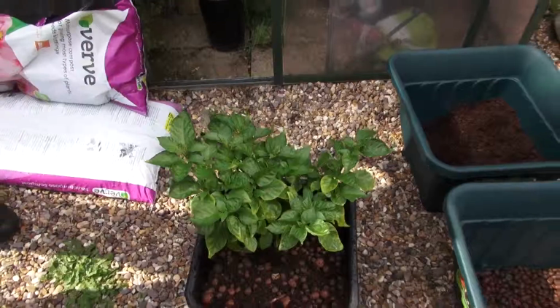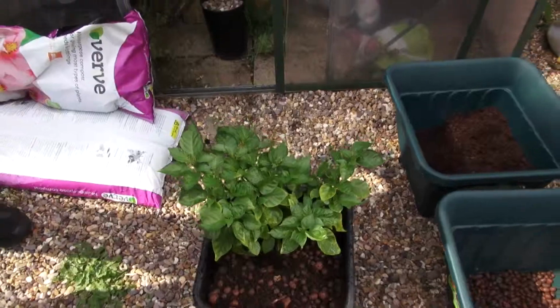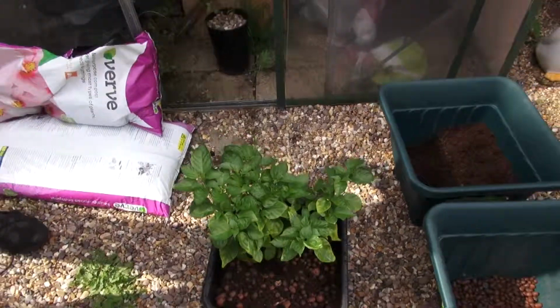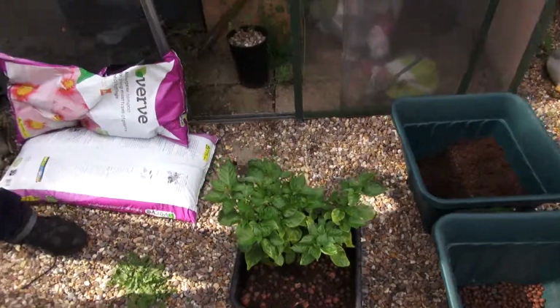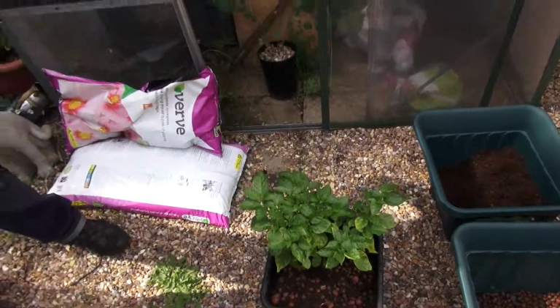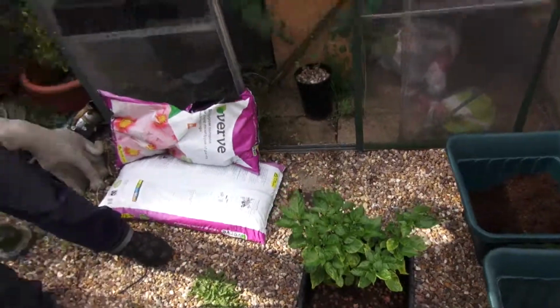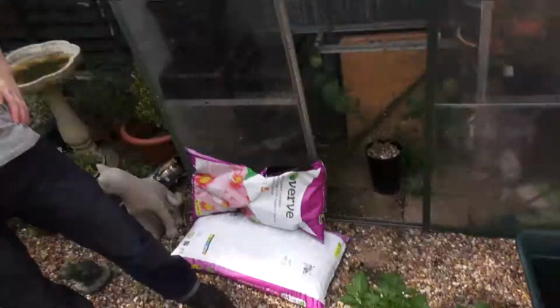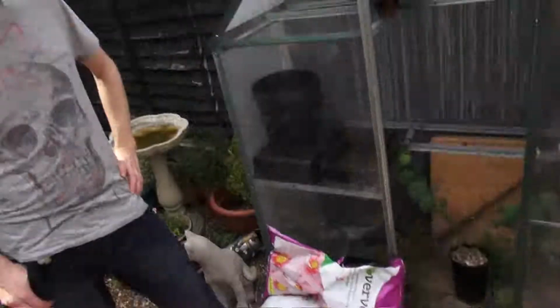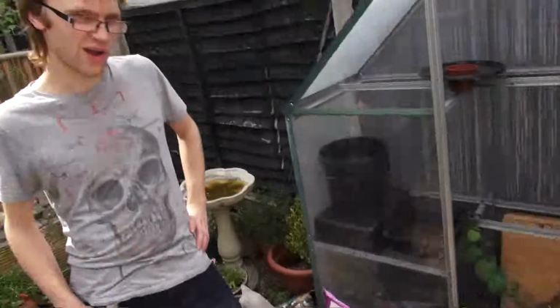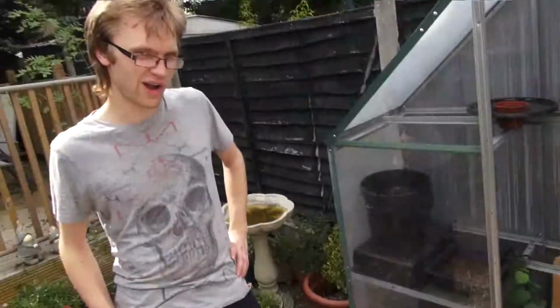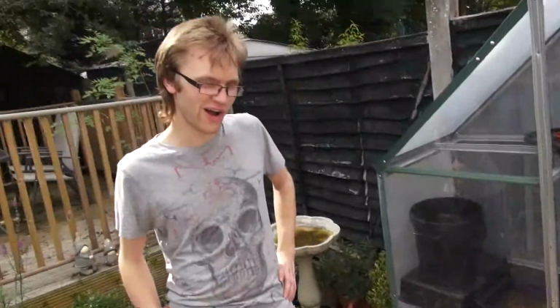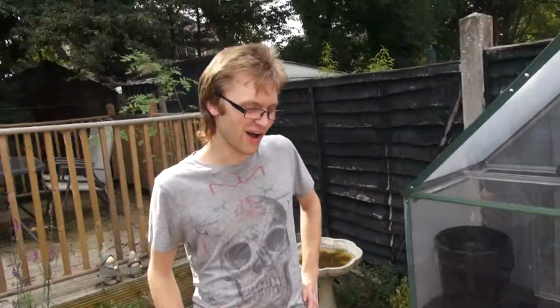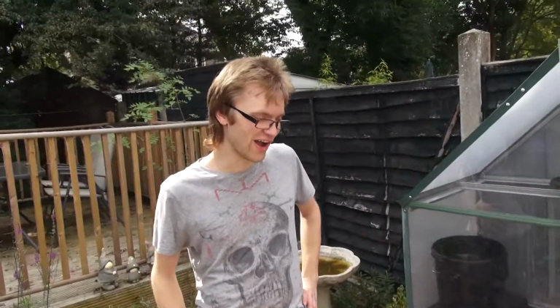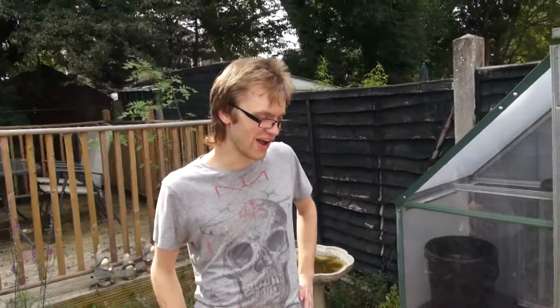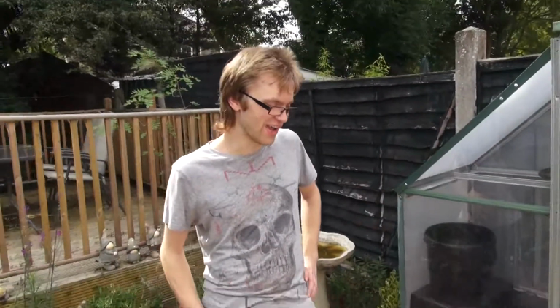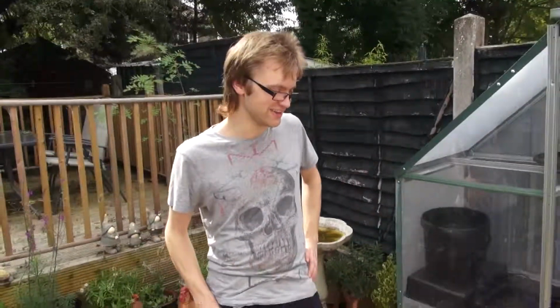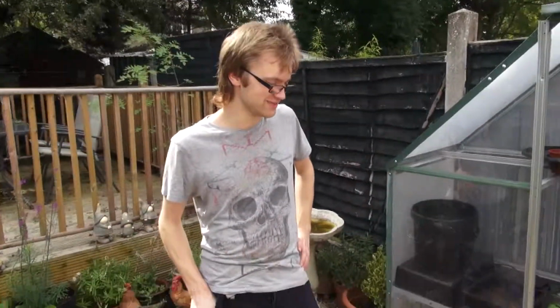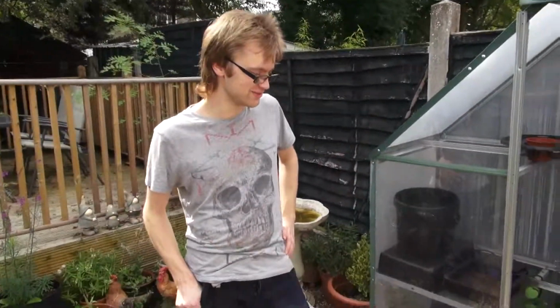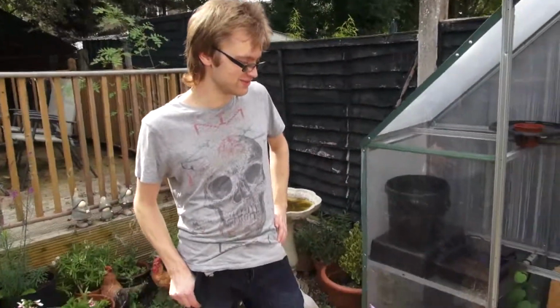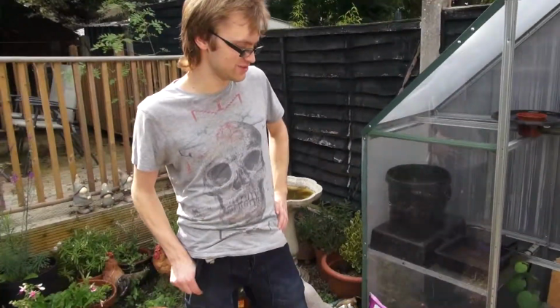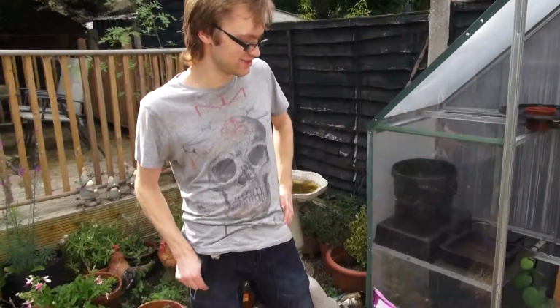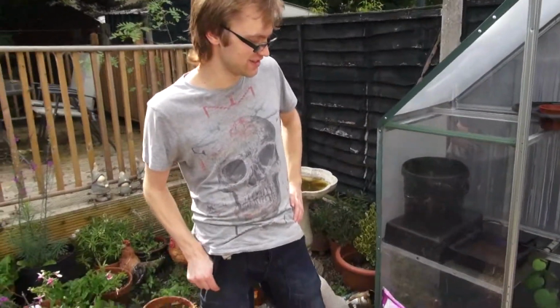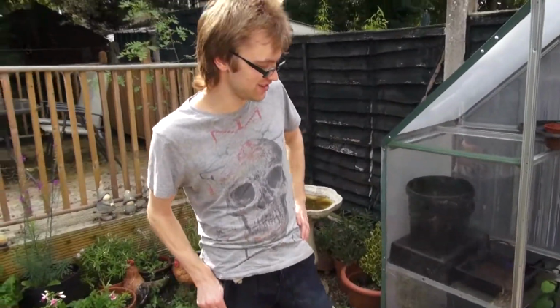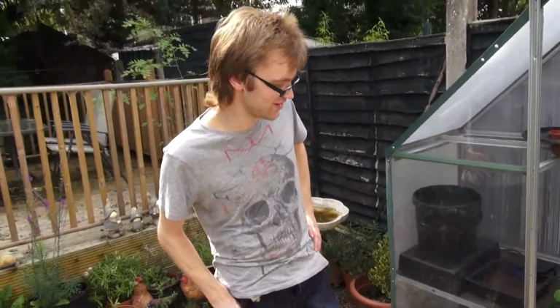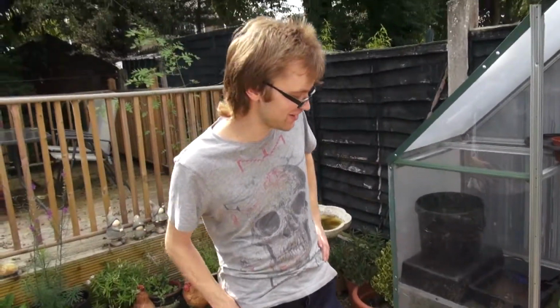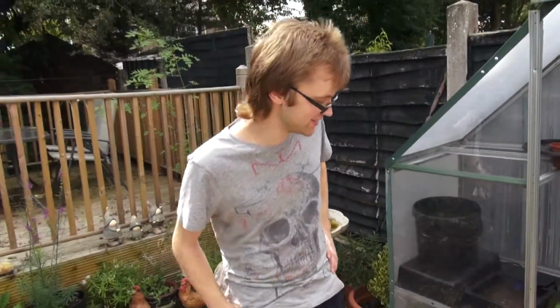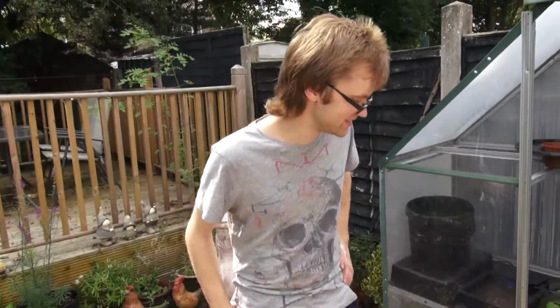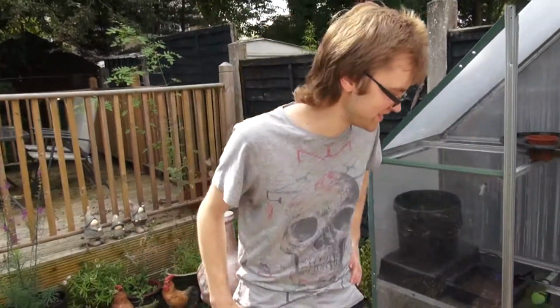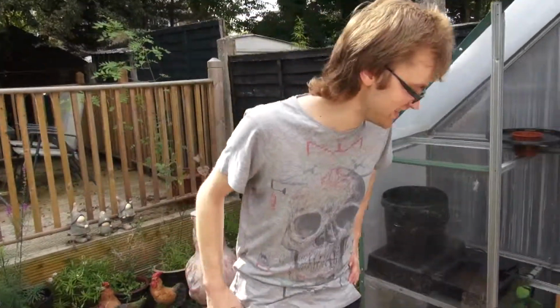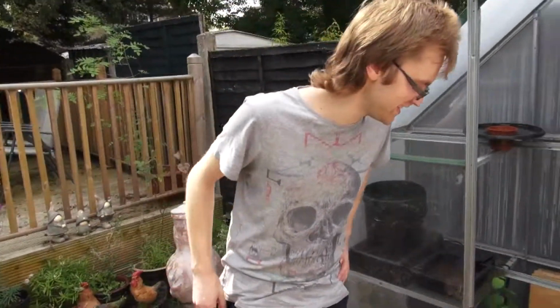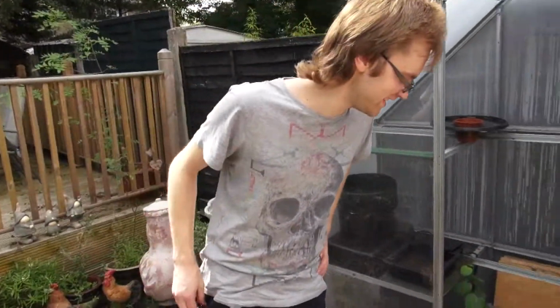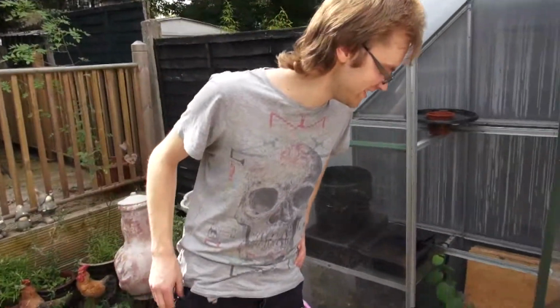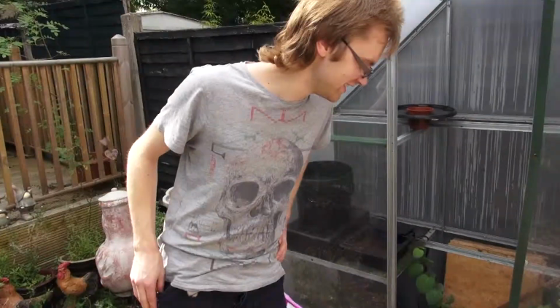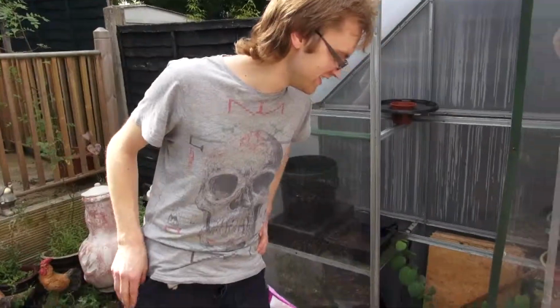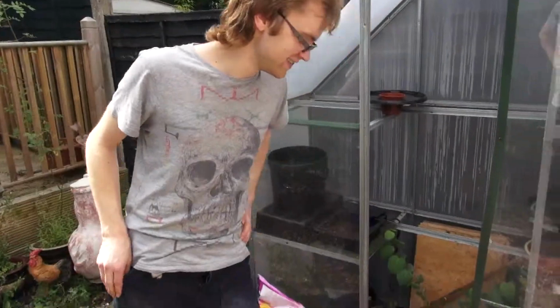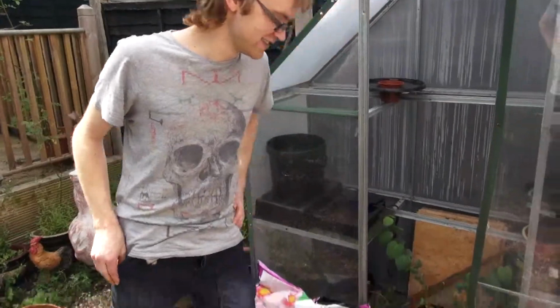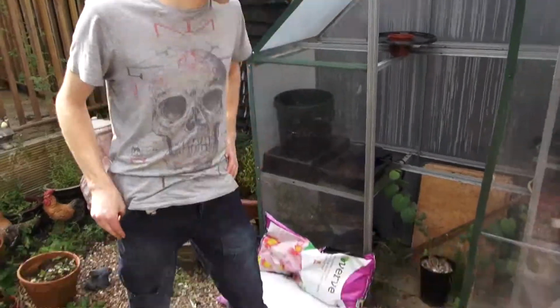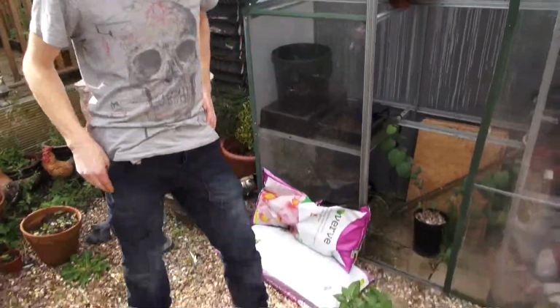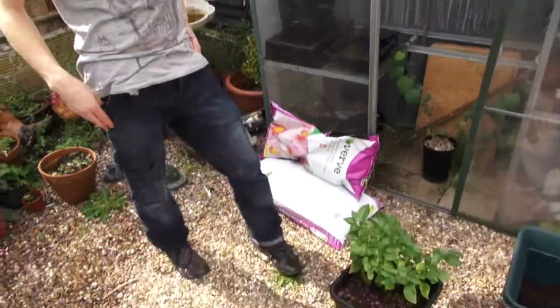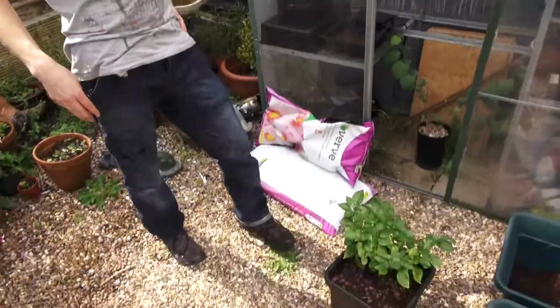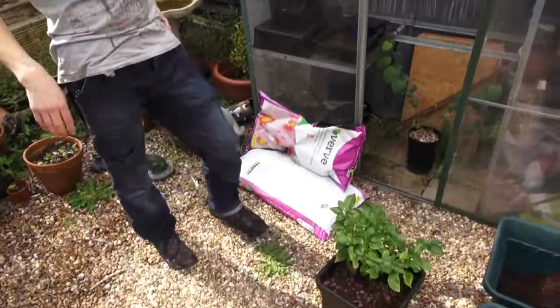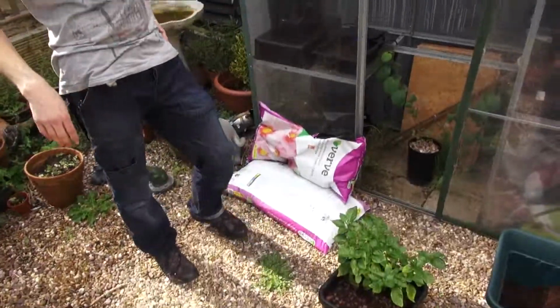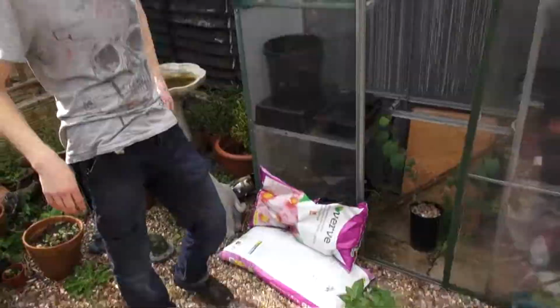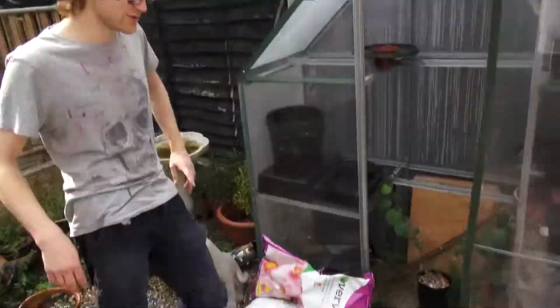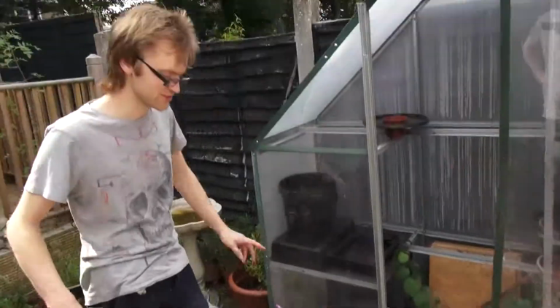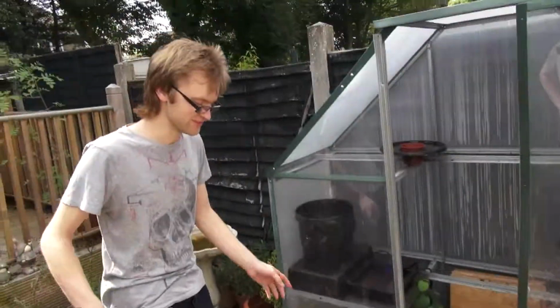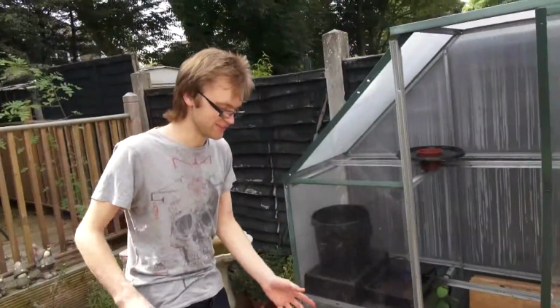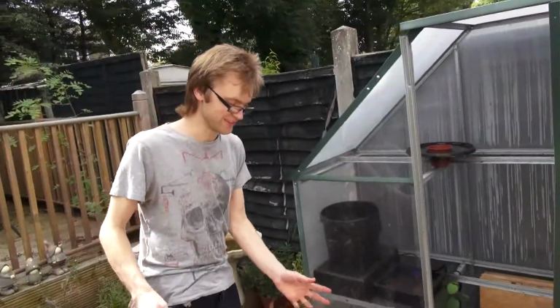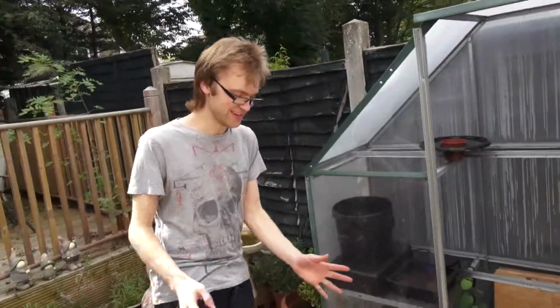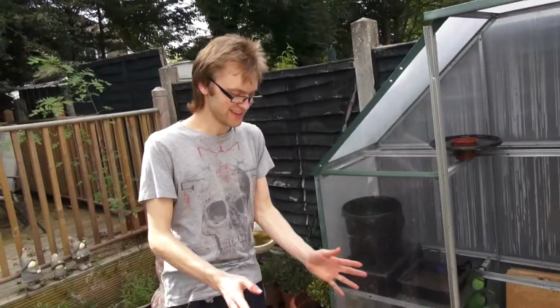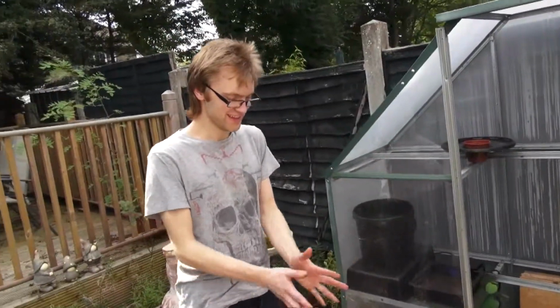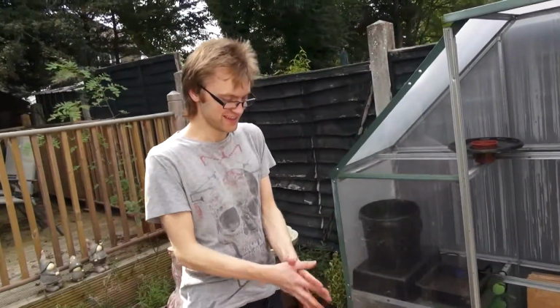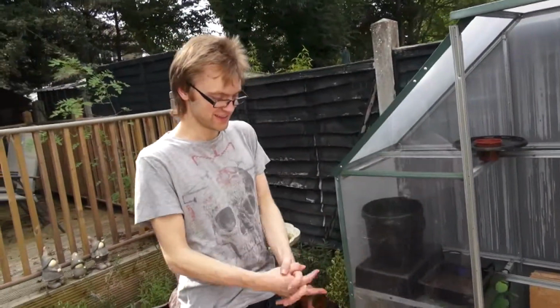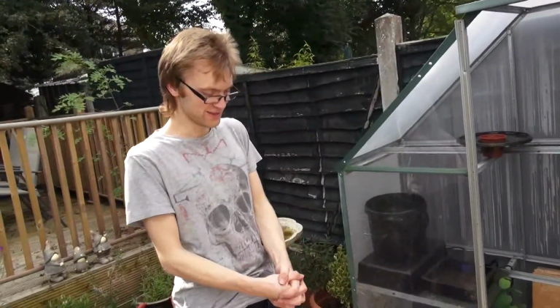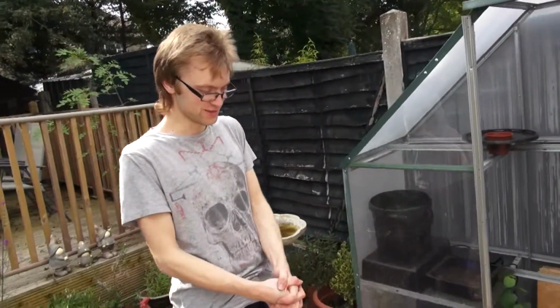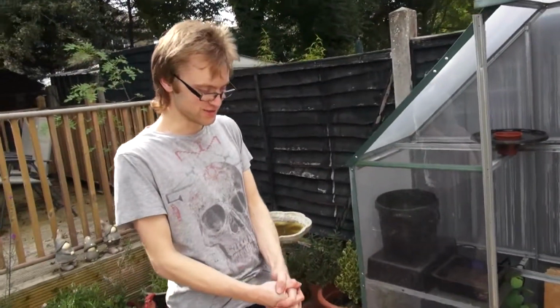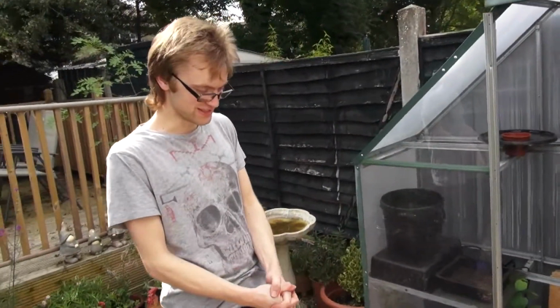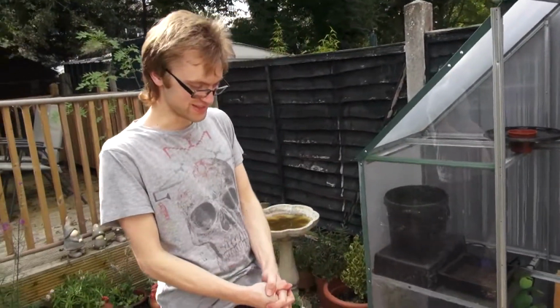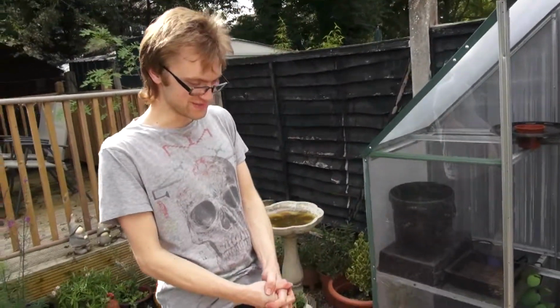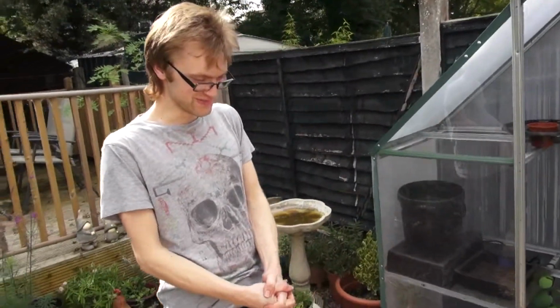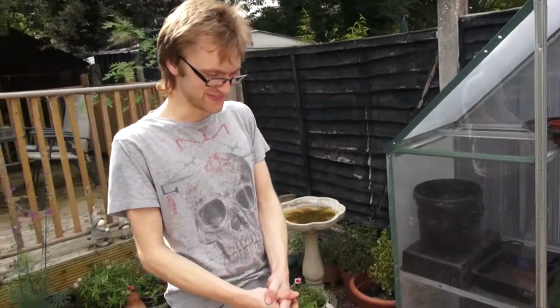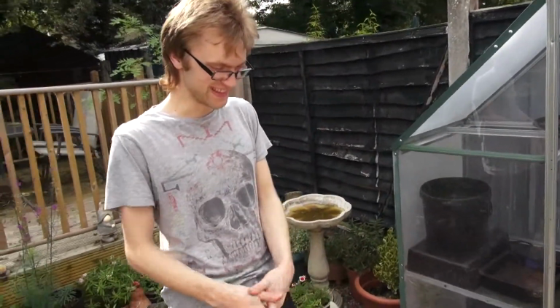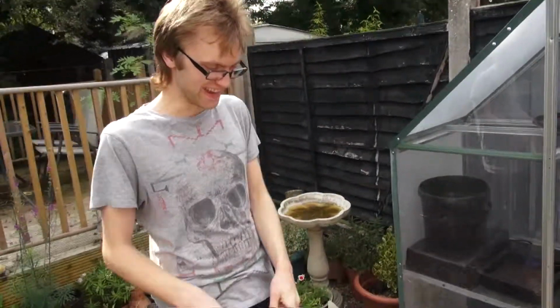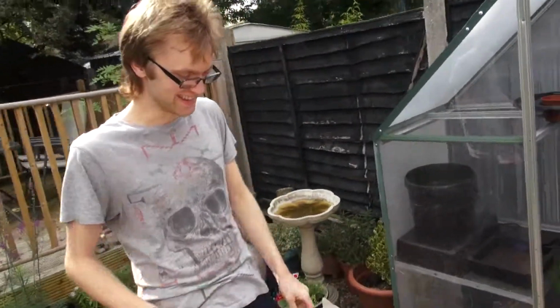Hello. Hi. Many guys here. Hello. I don't know why I'm talking in slow motion. We can speed it up.